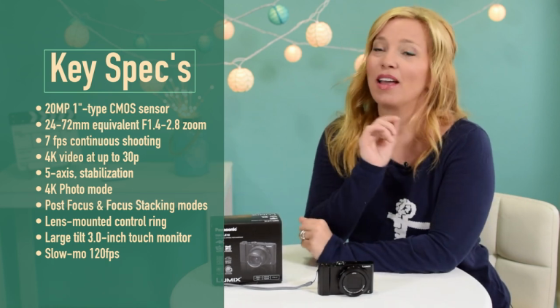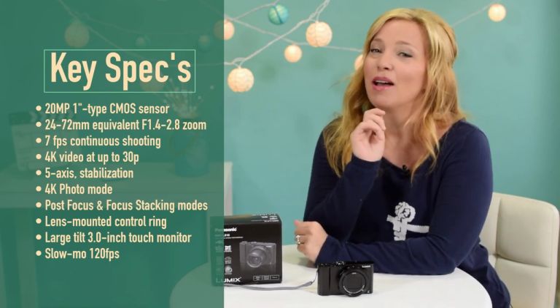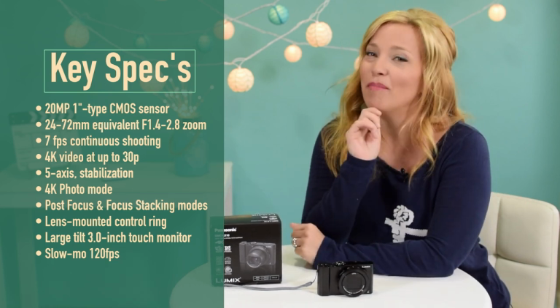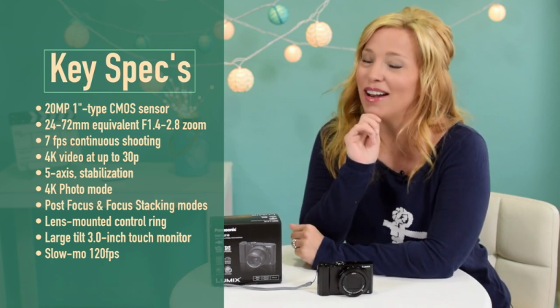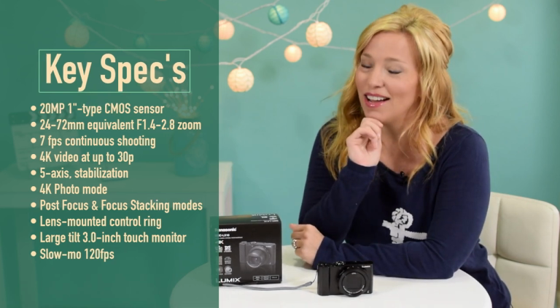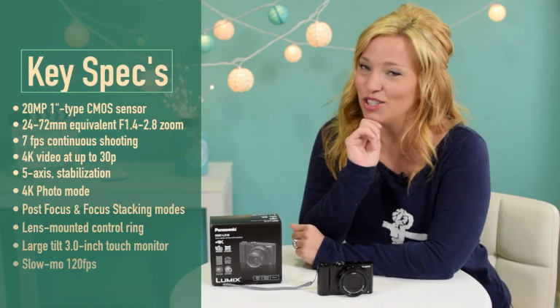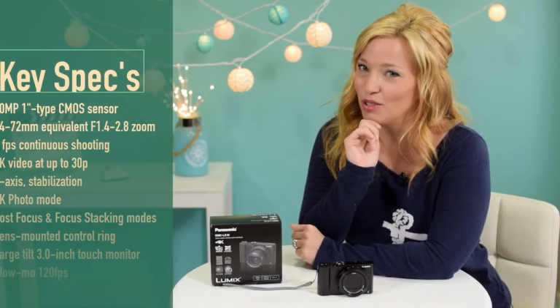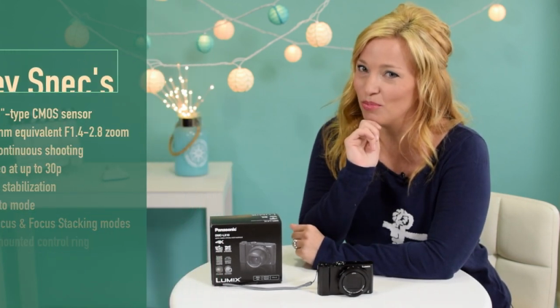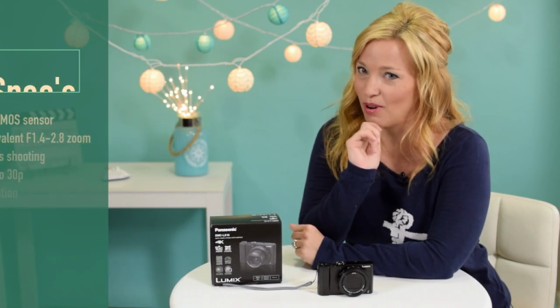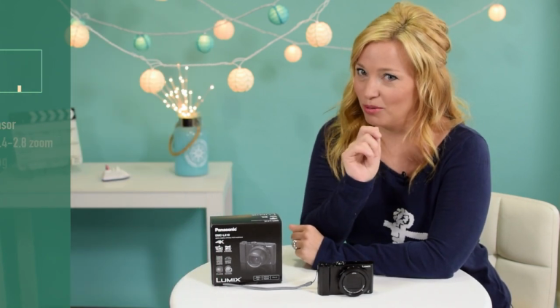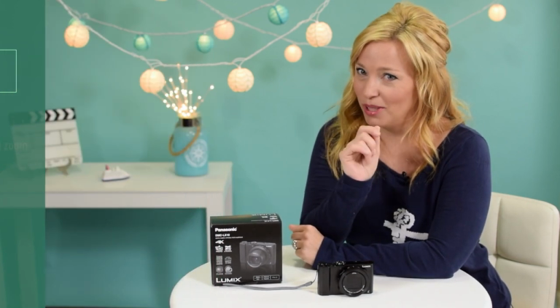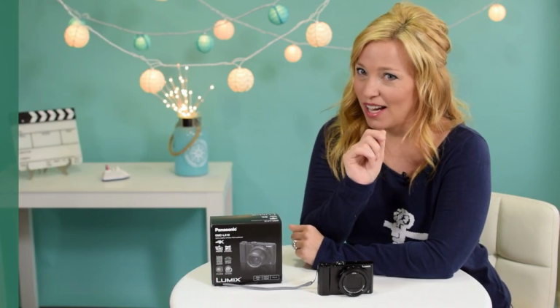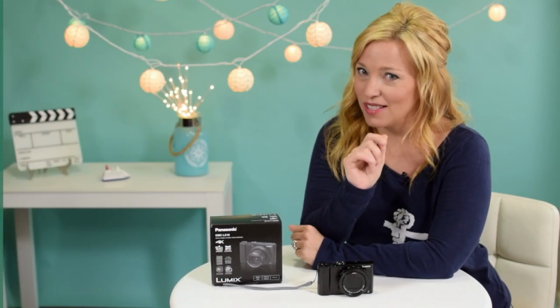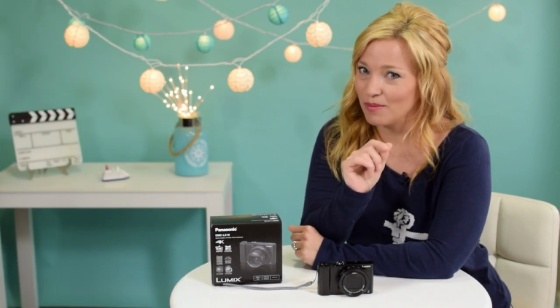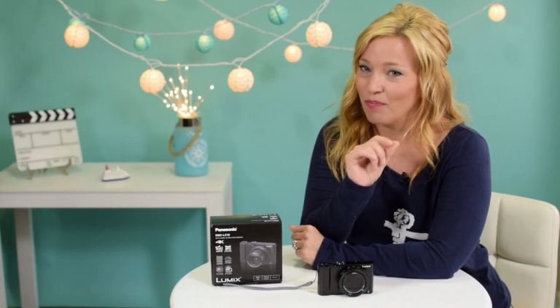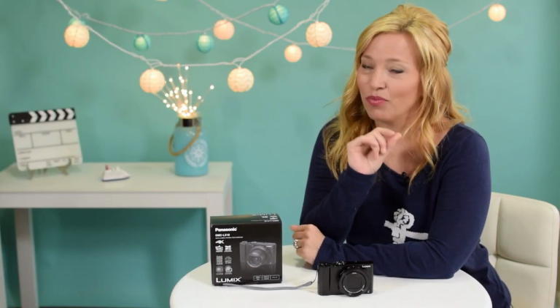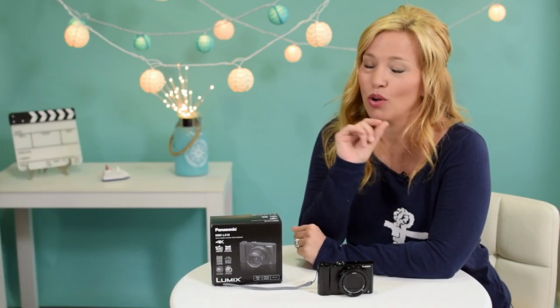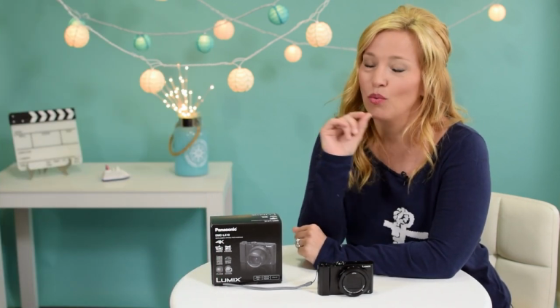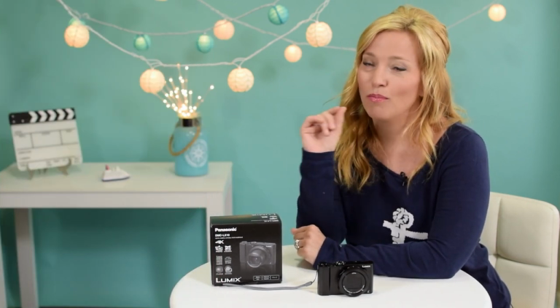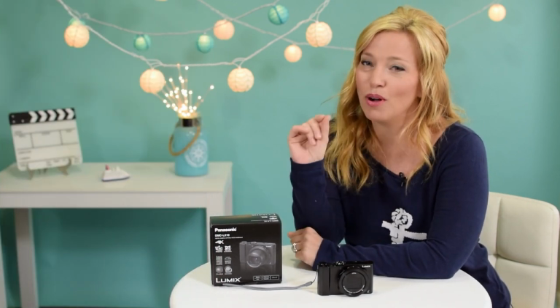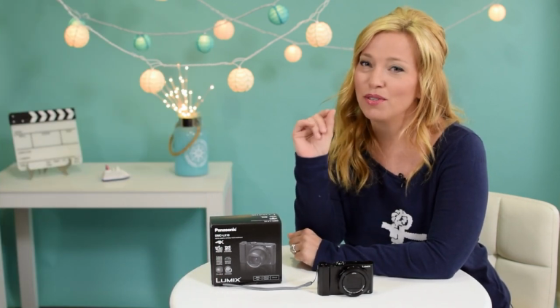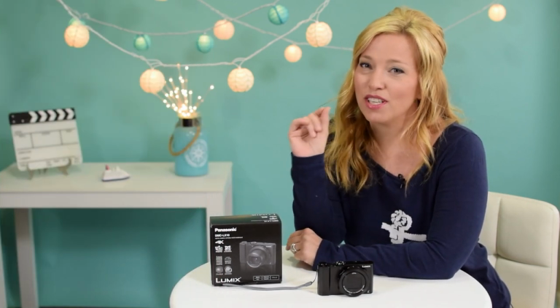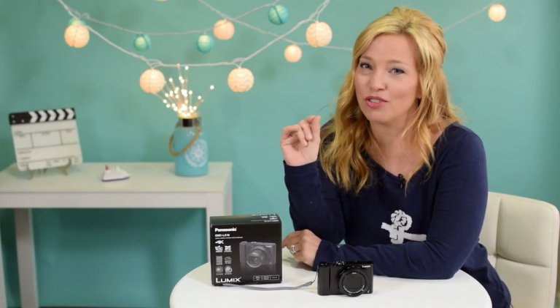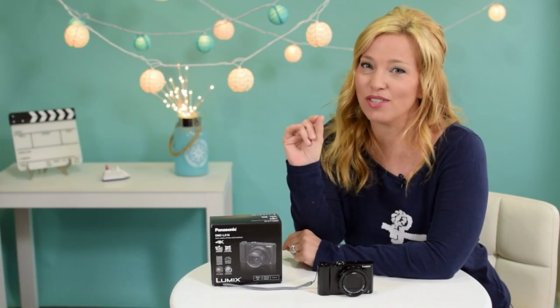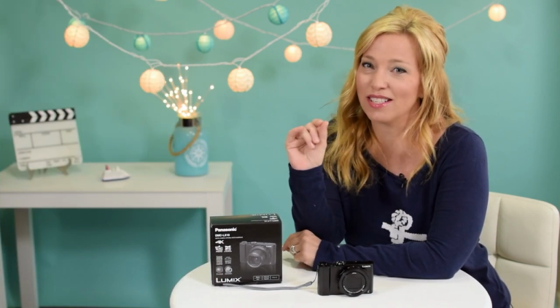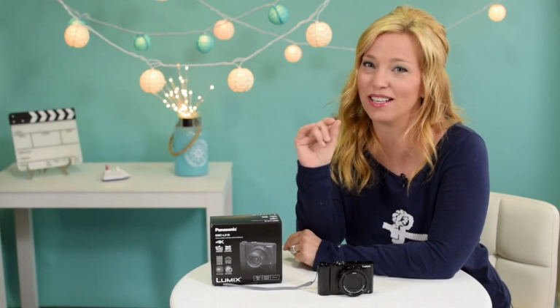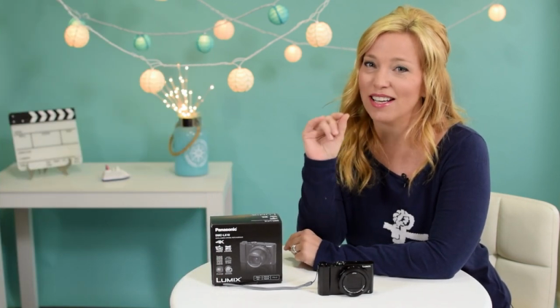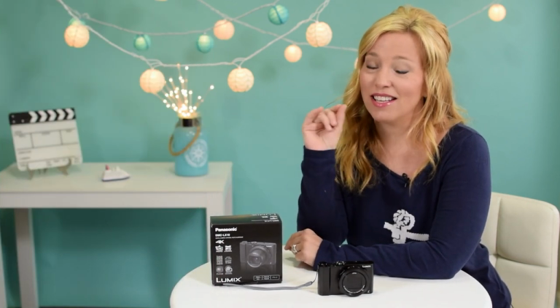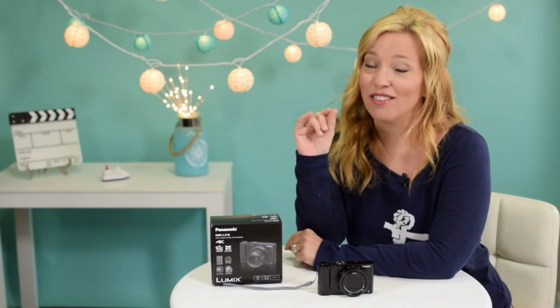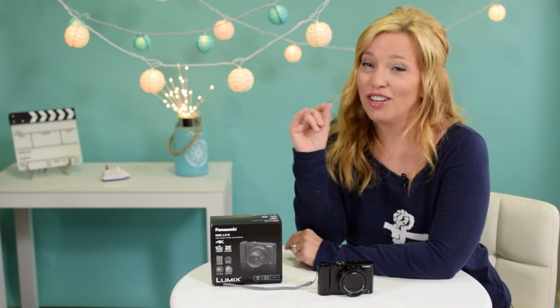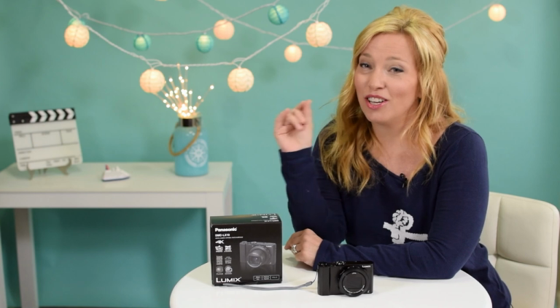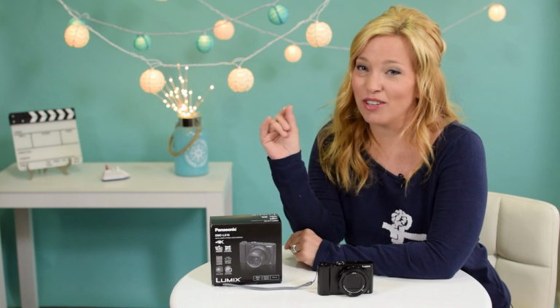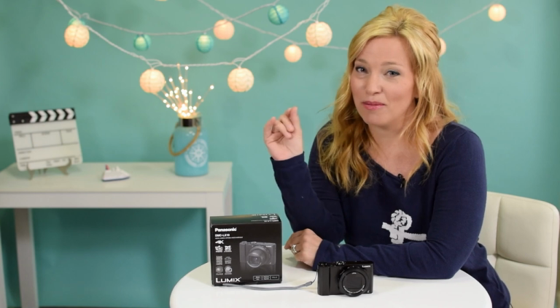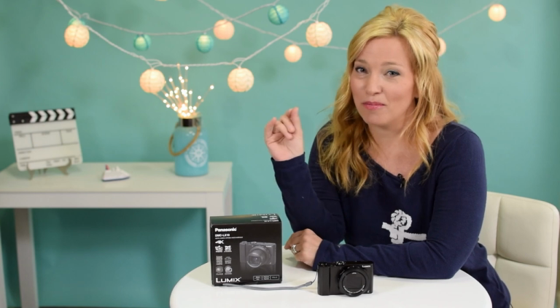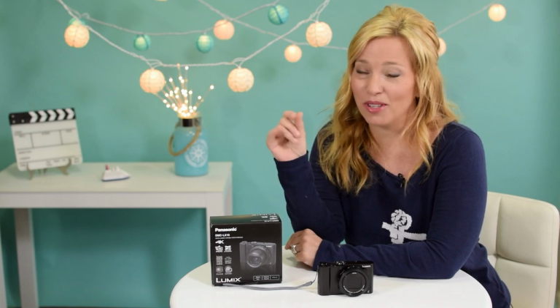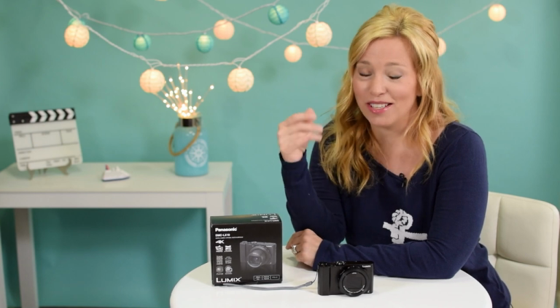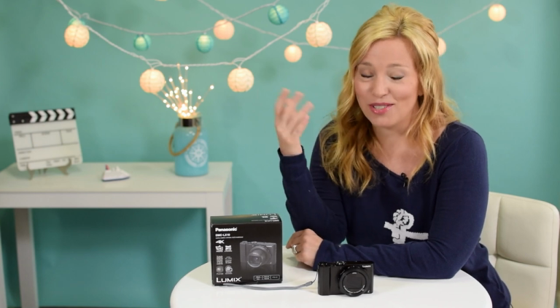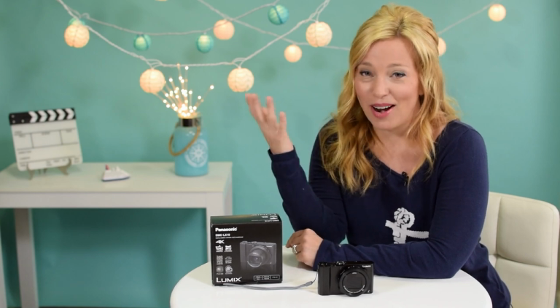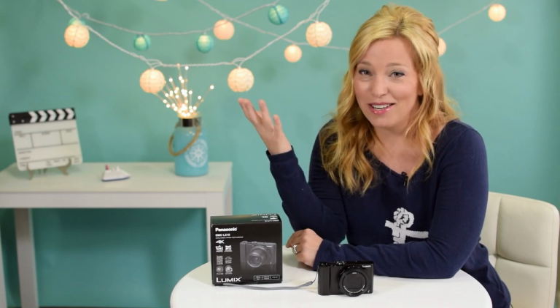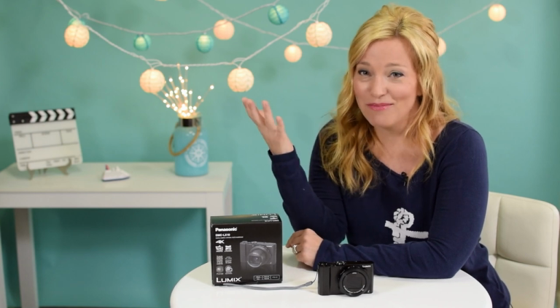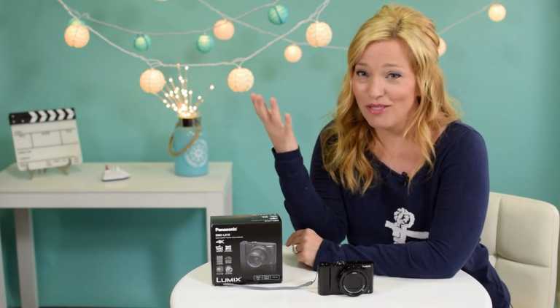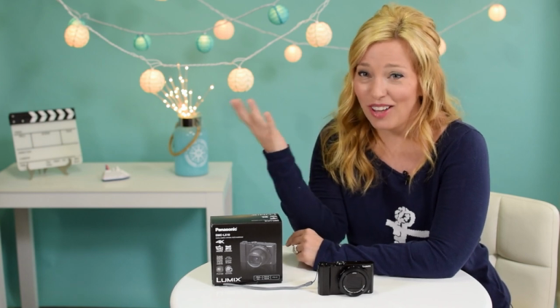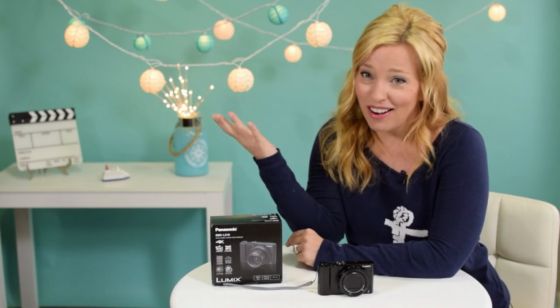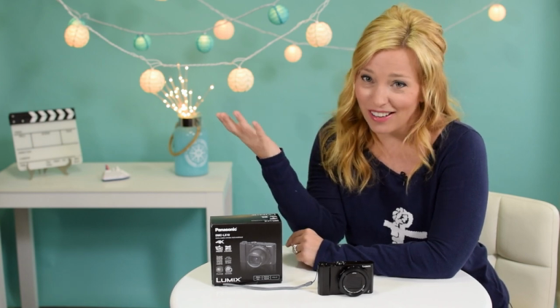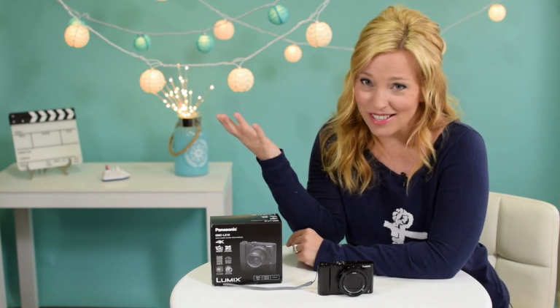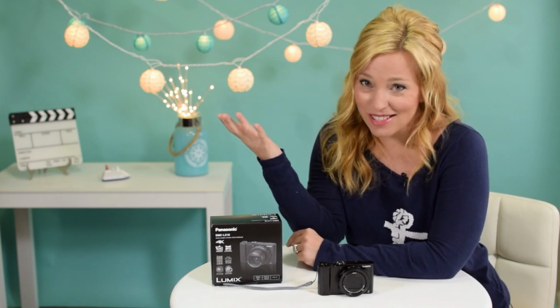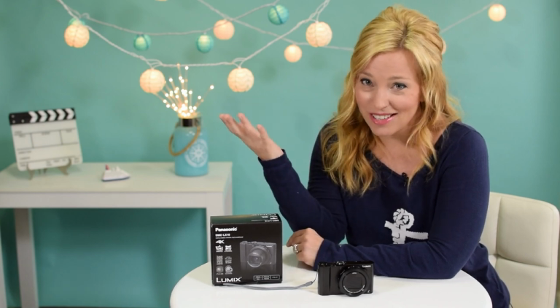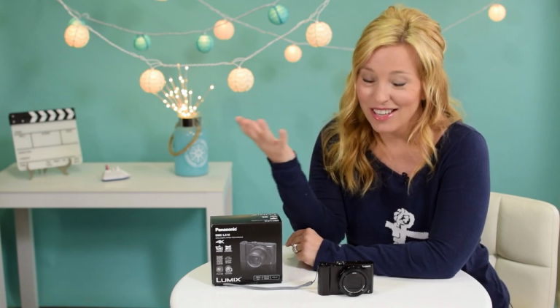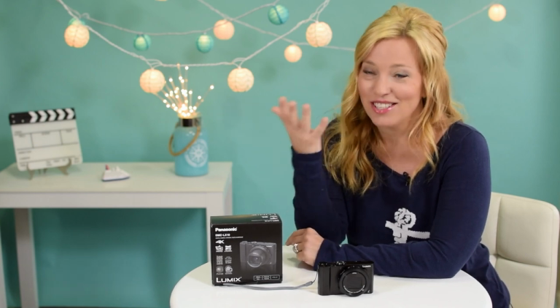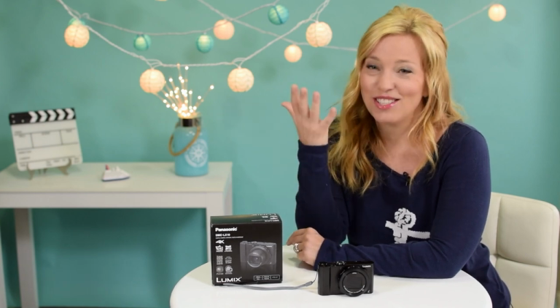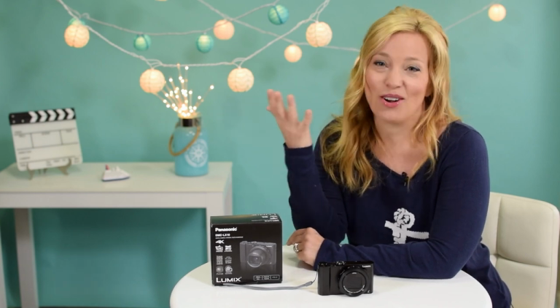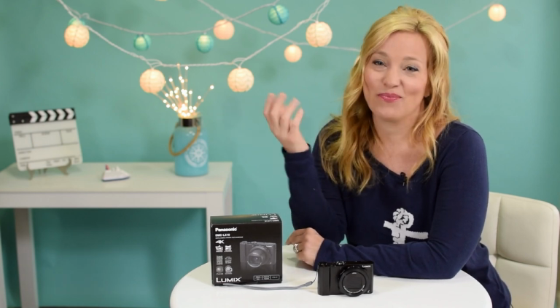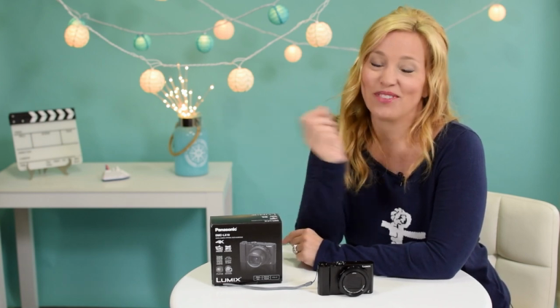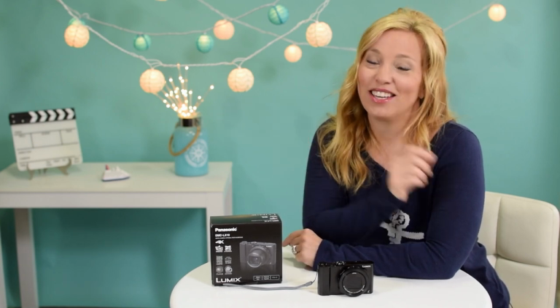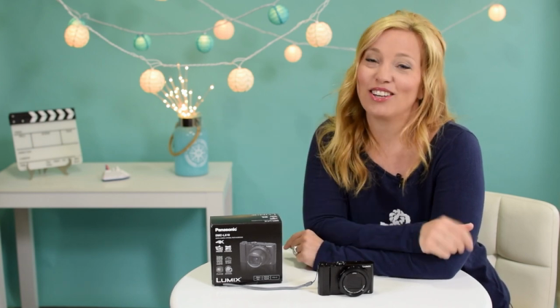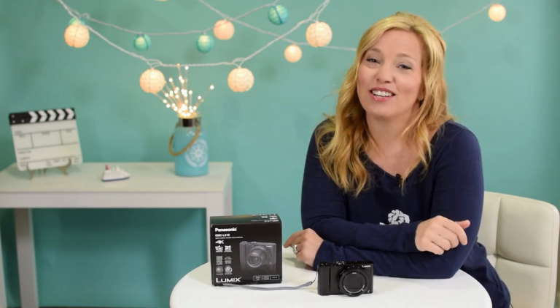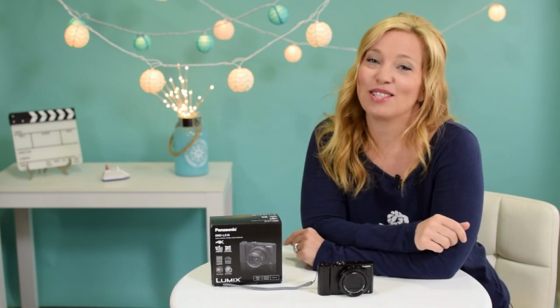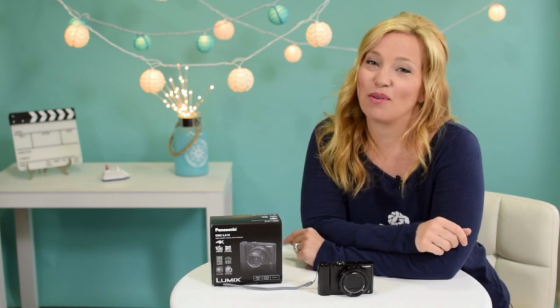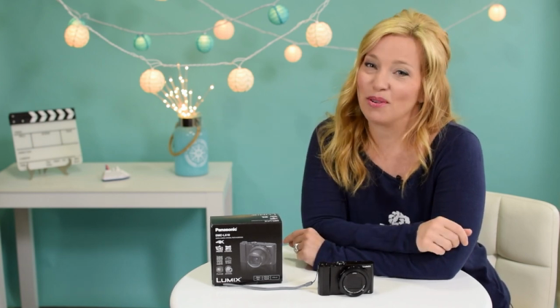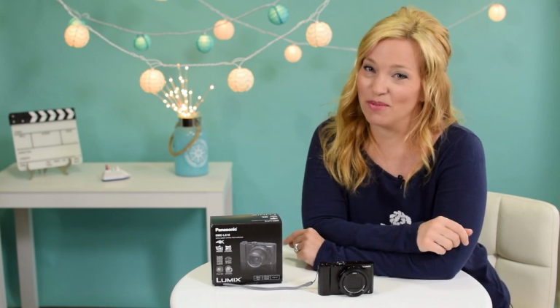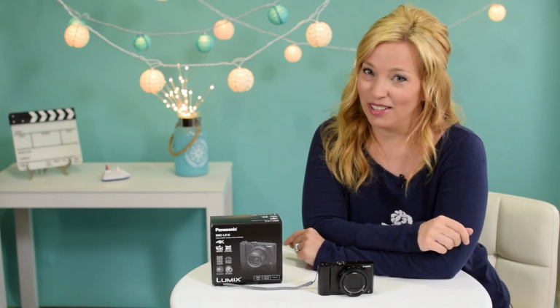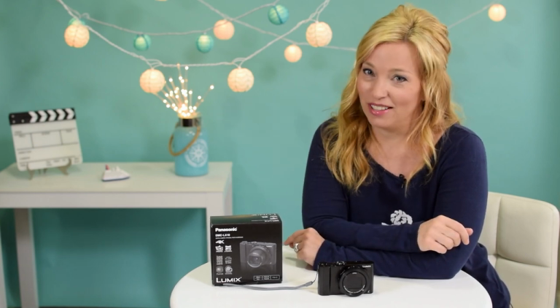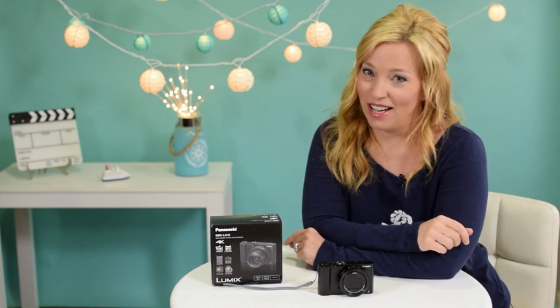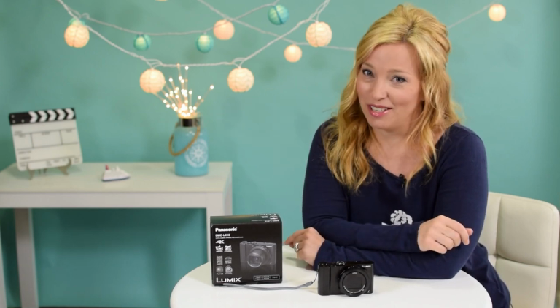But as you can probably guess, we're most interested in the video capabilities, right? We're vloggers! So here is what we really like.